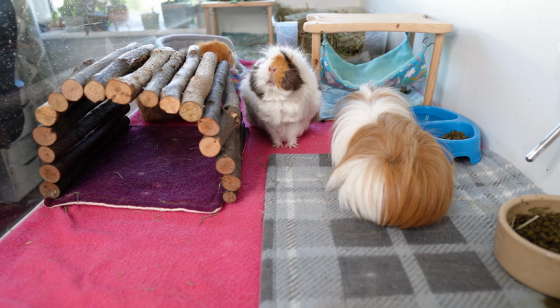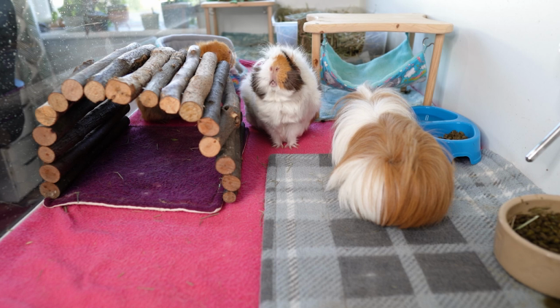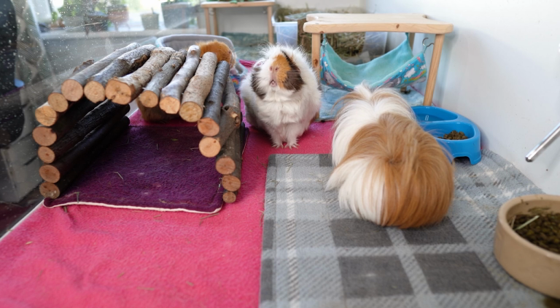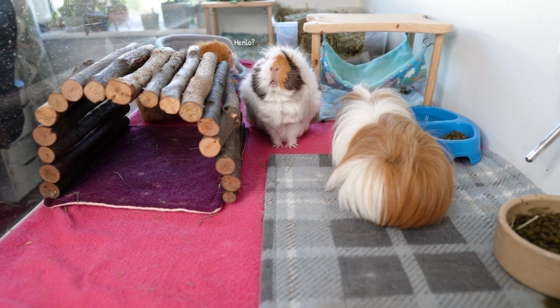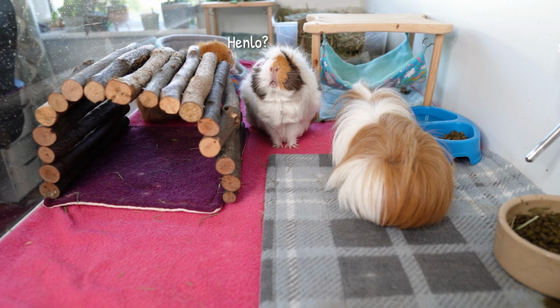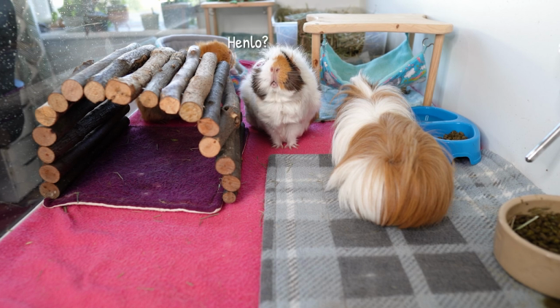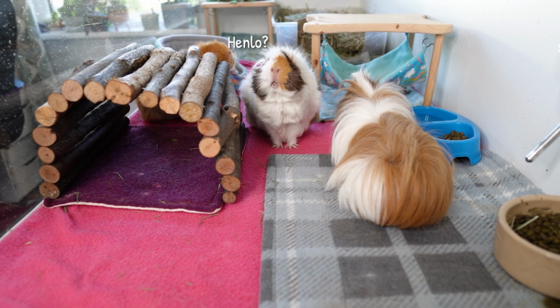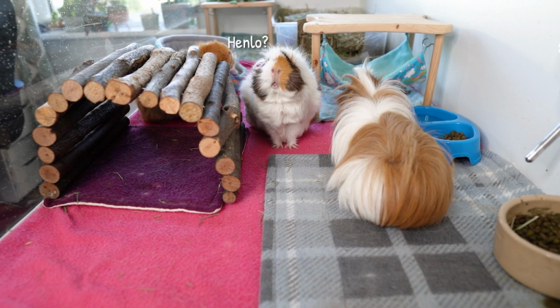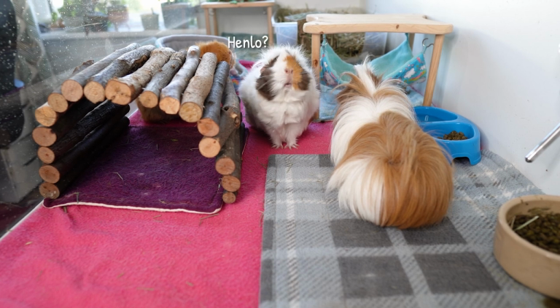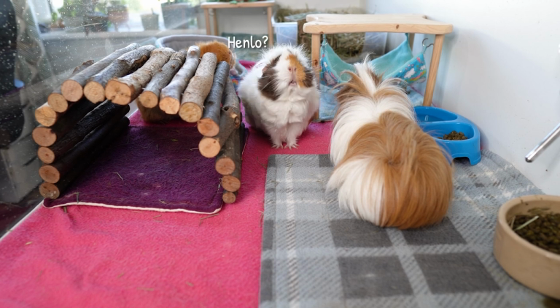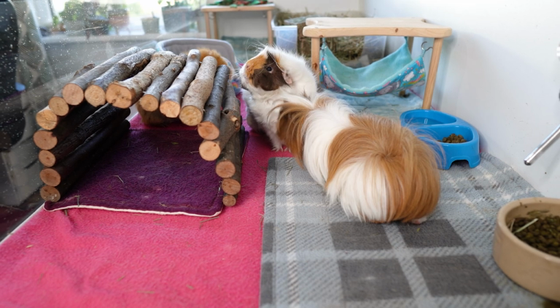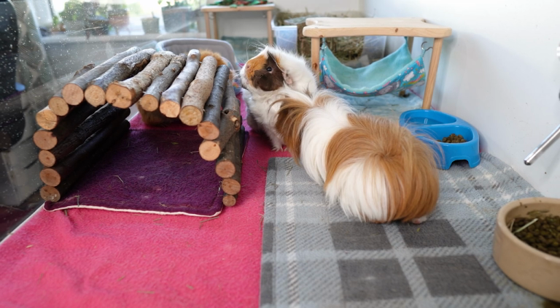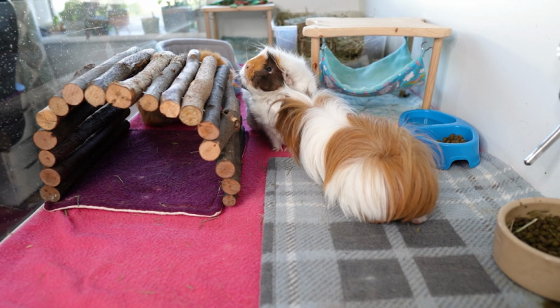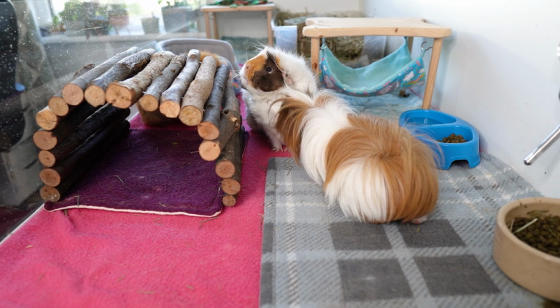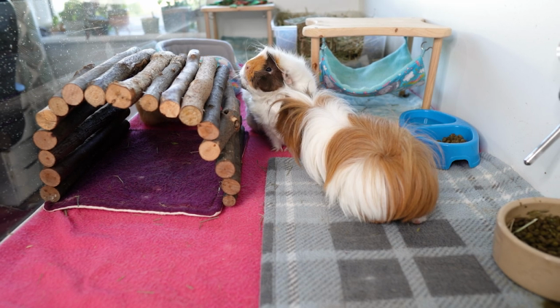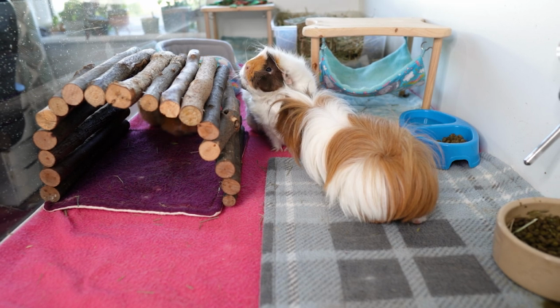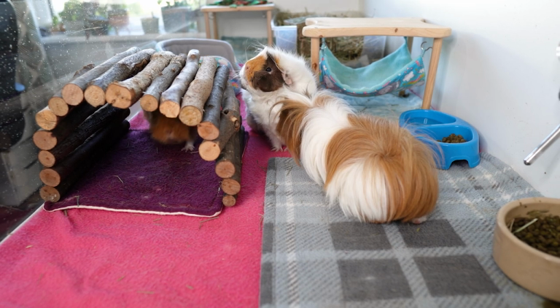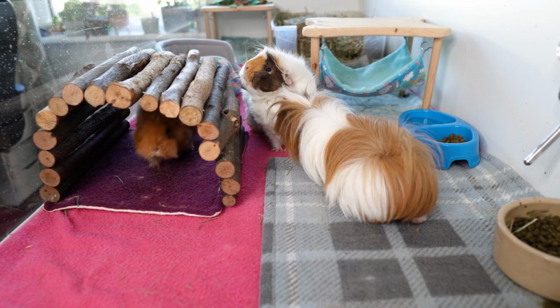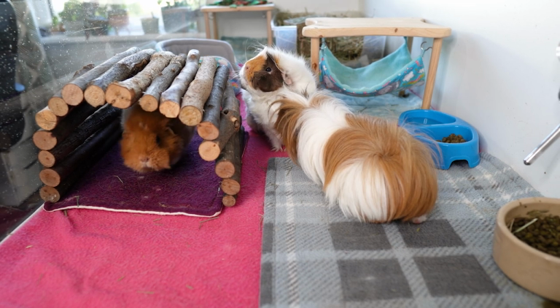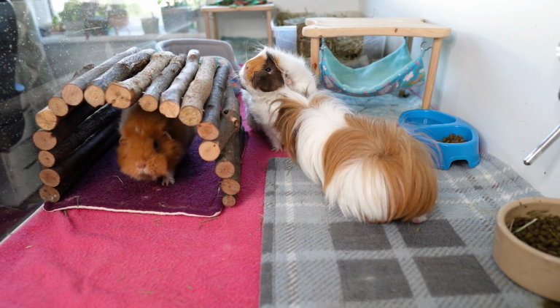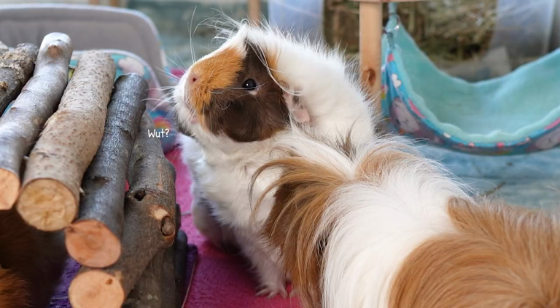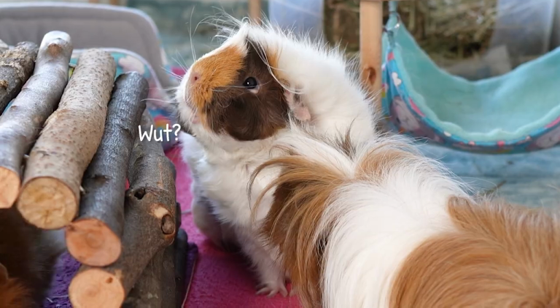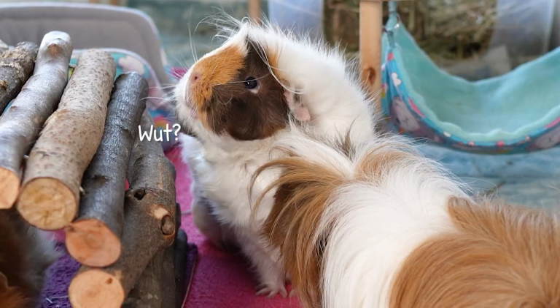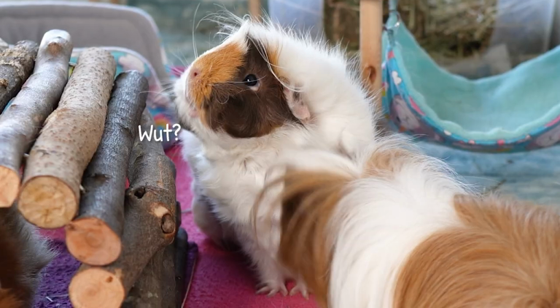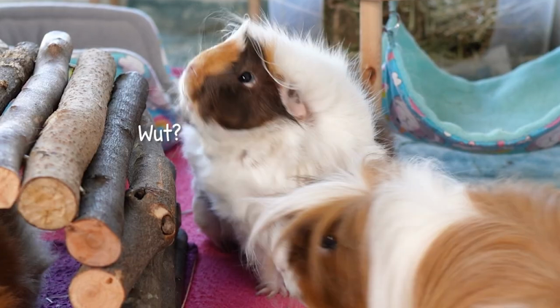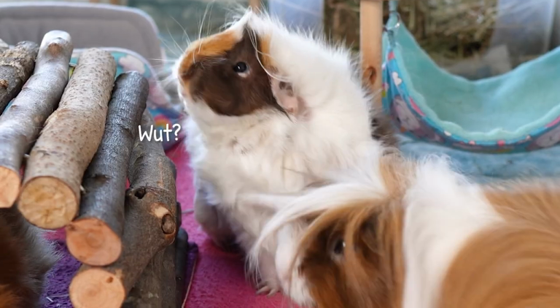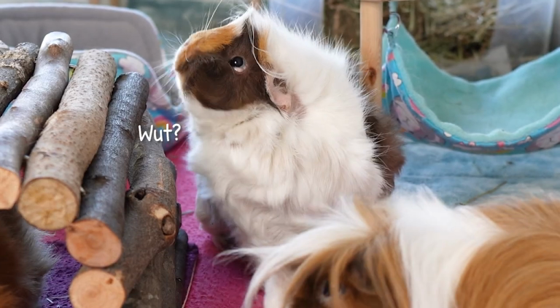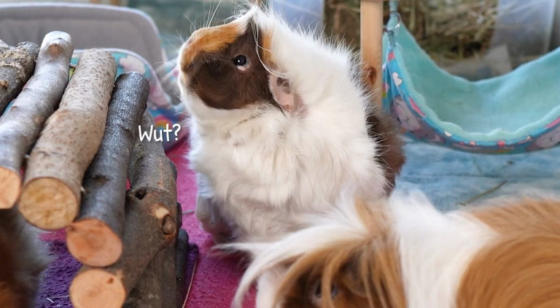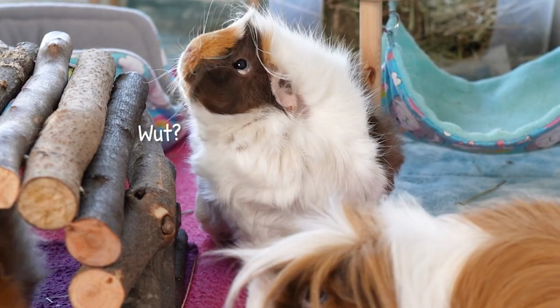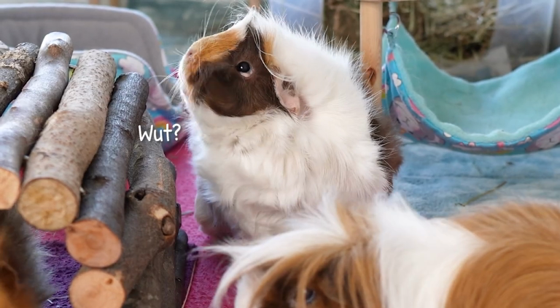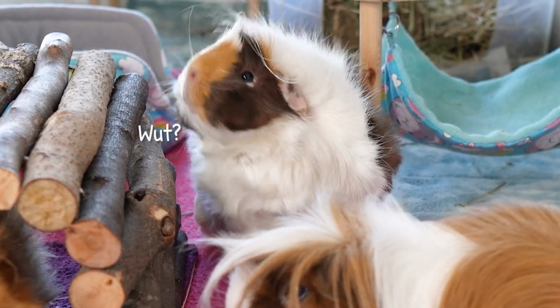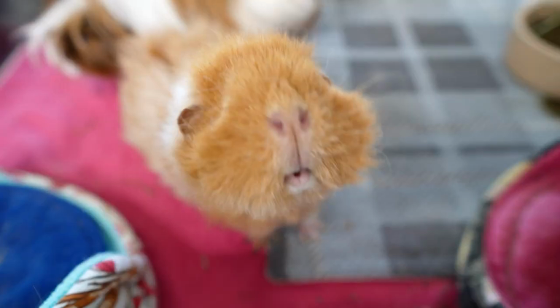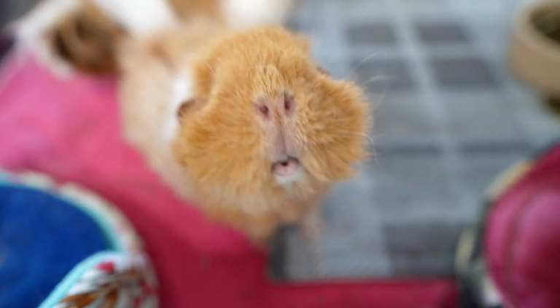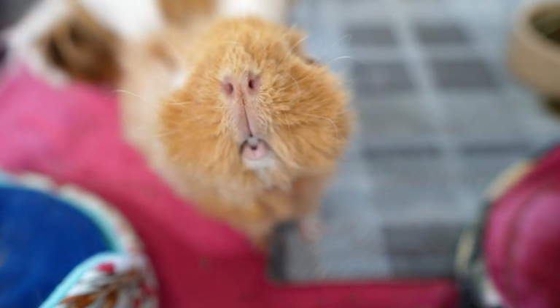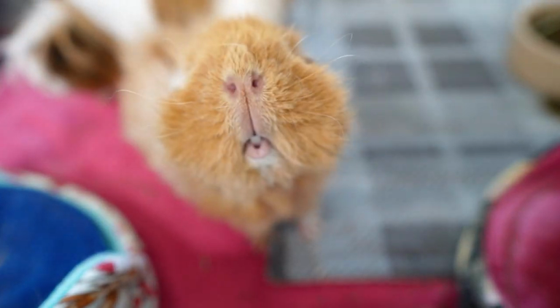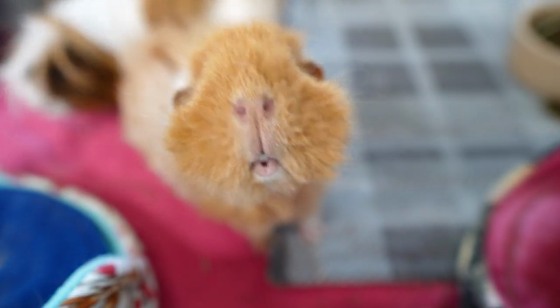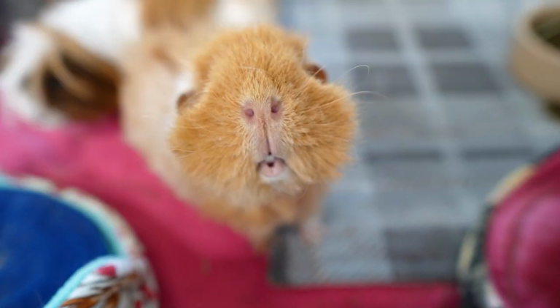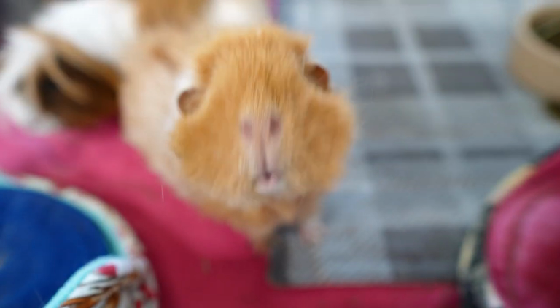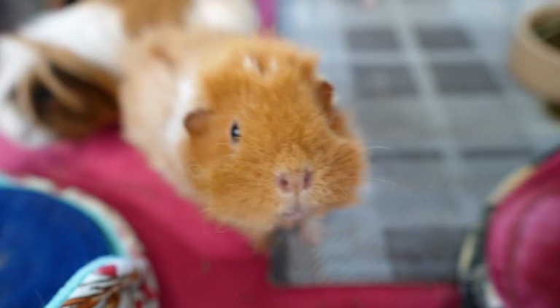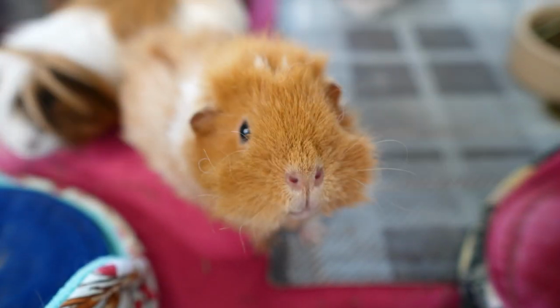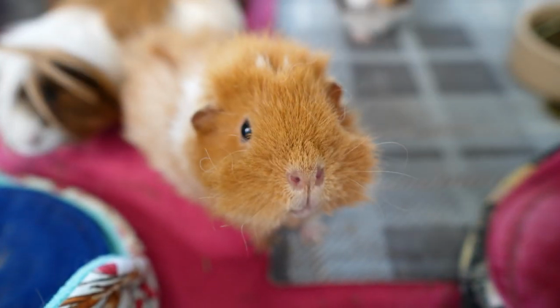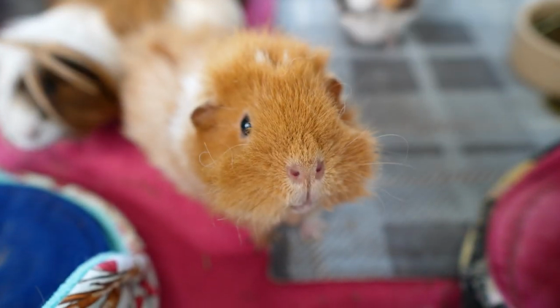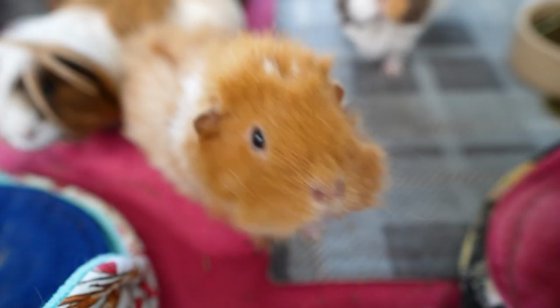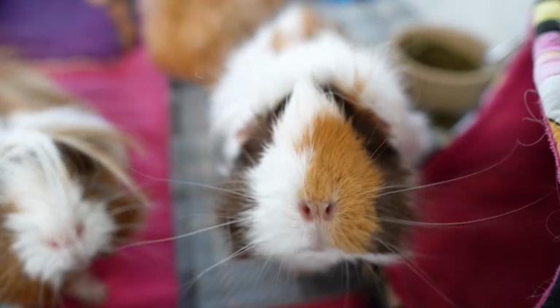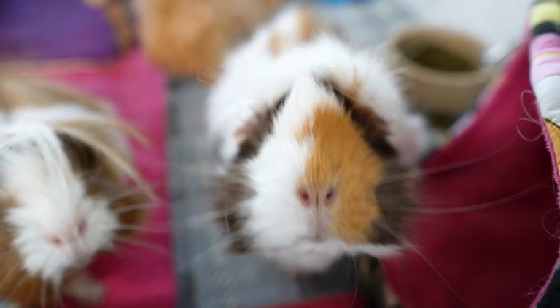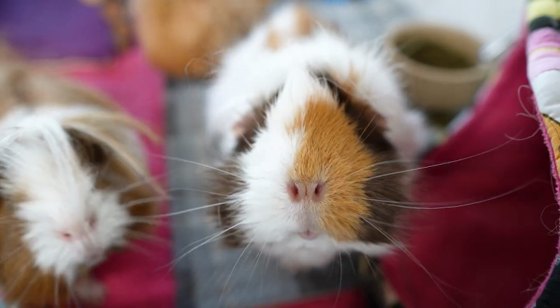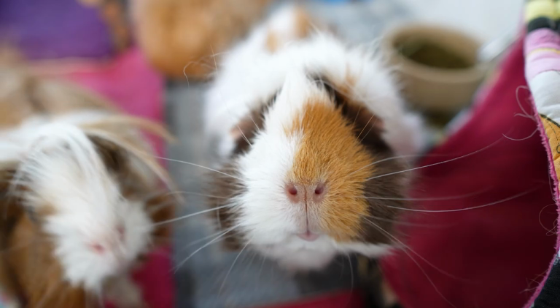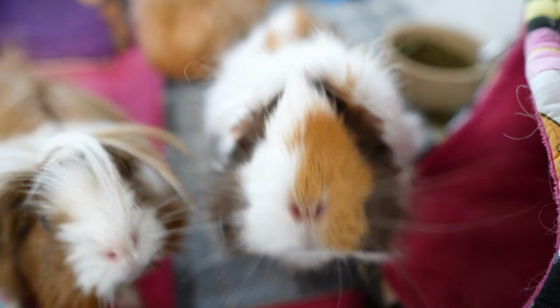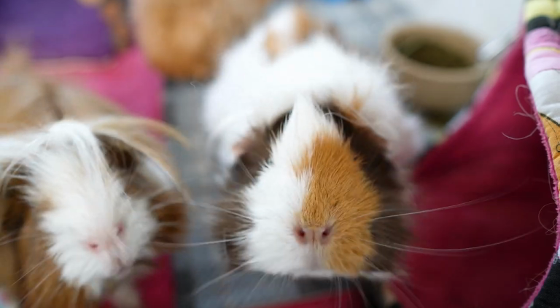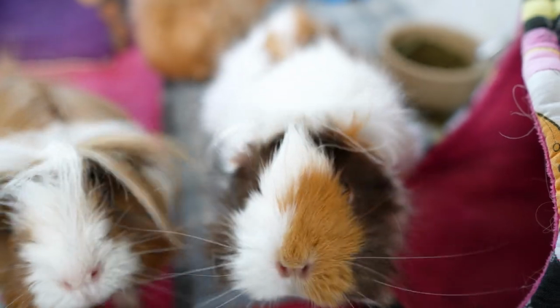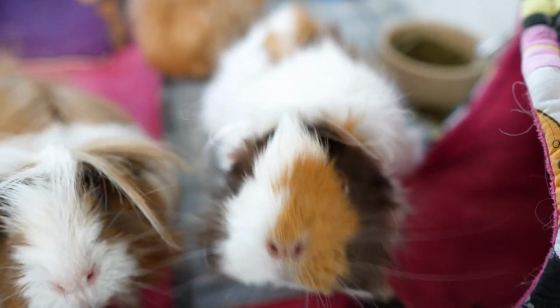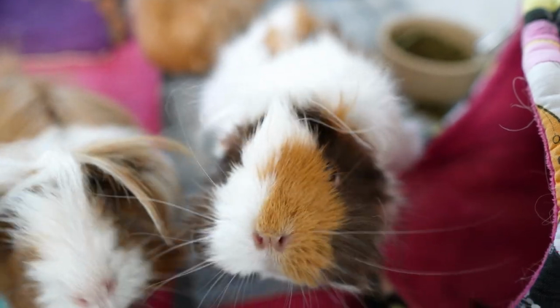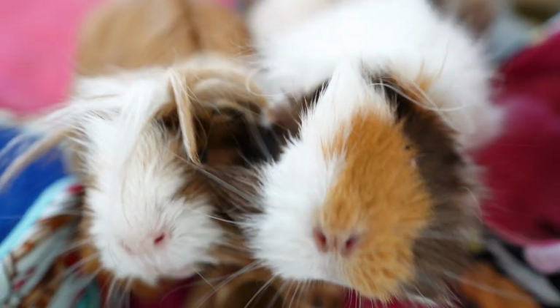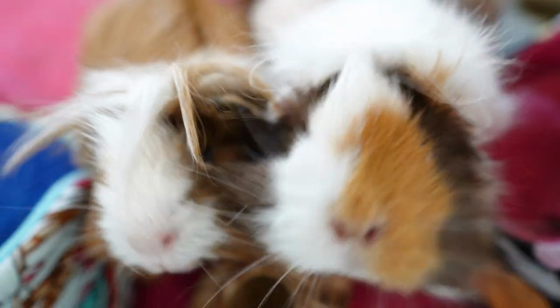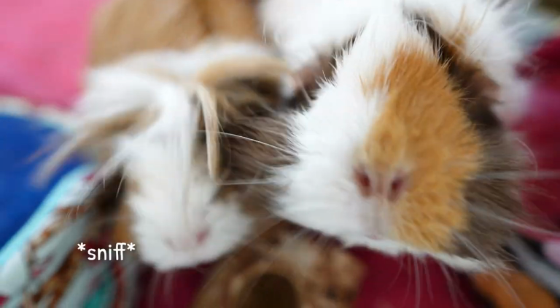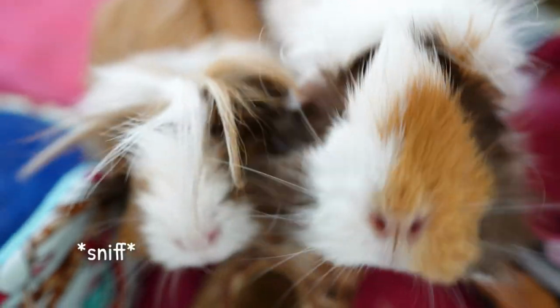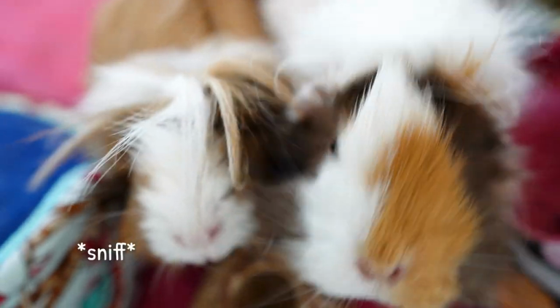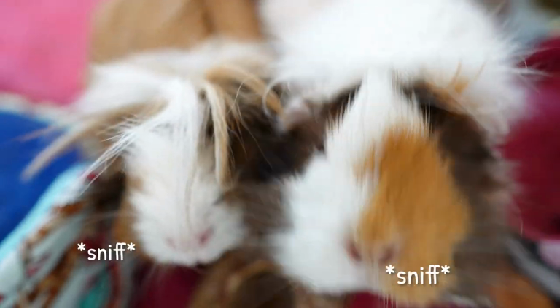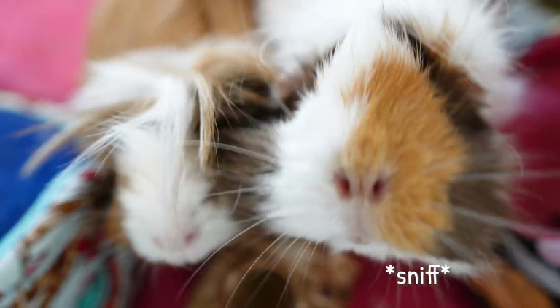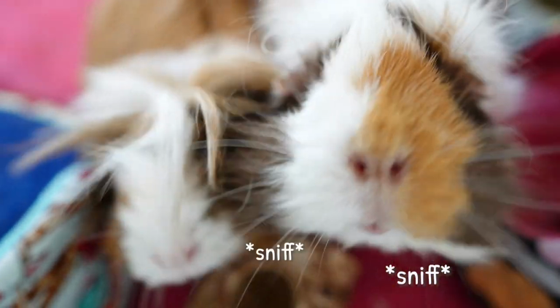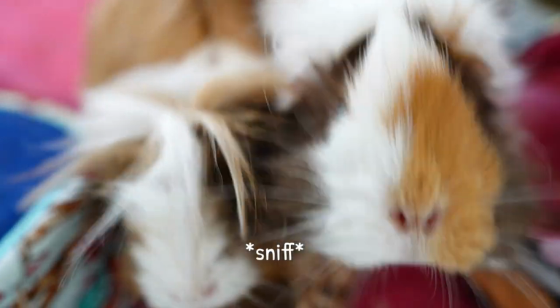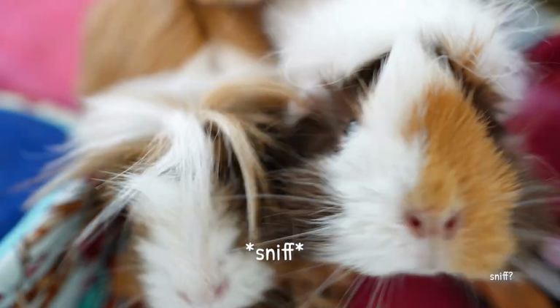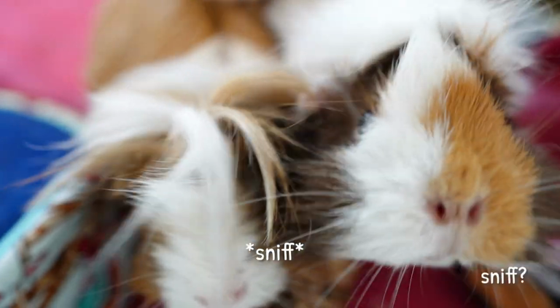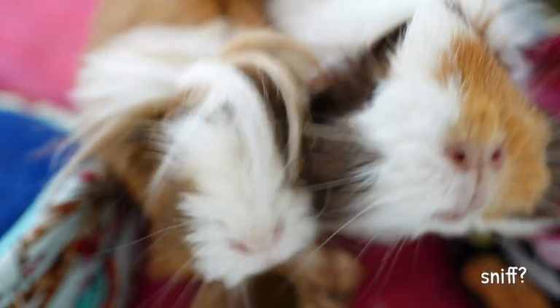Hey piggies! Roxy, you look so confused! Hi! Look at those noses!